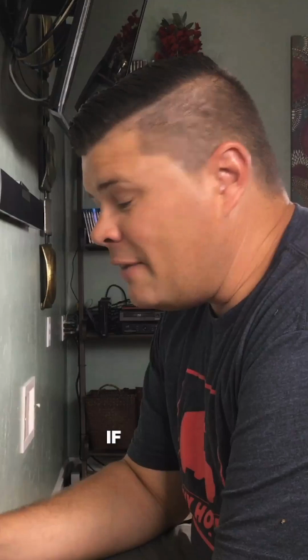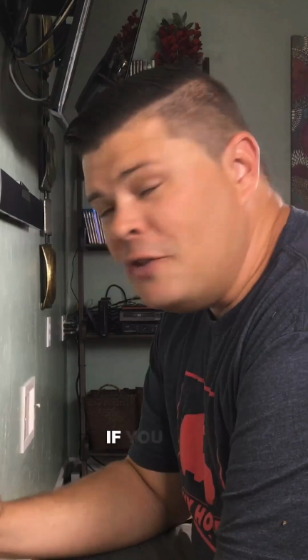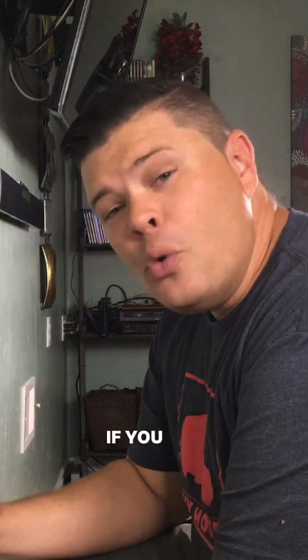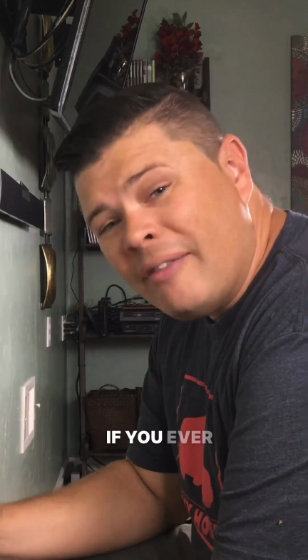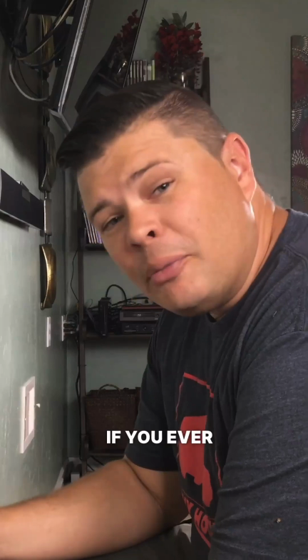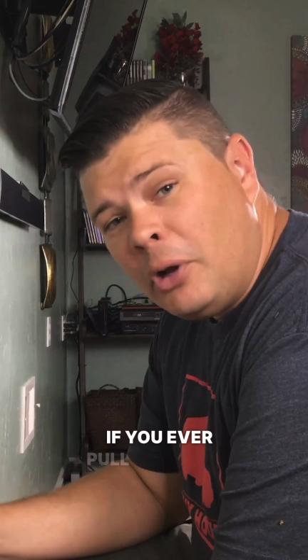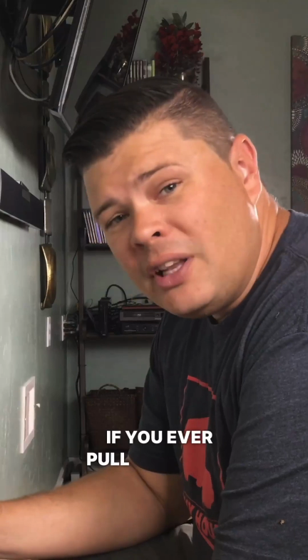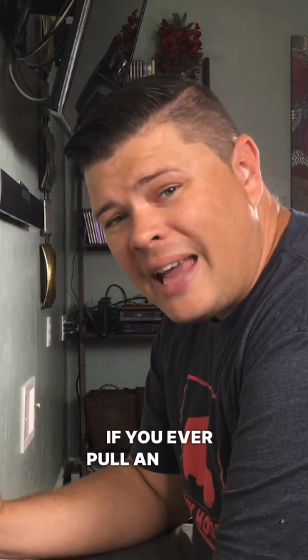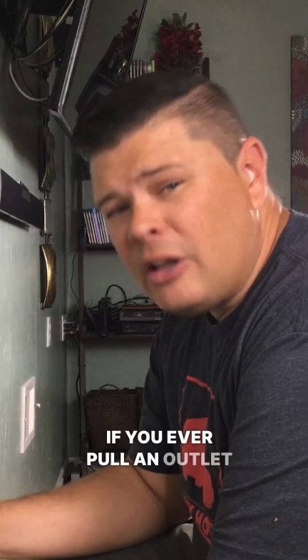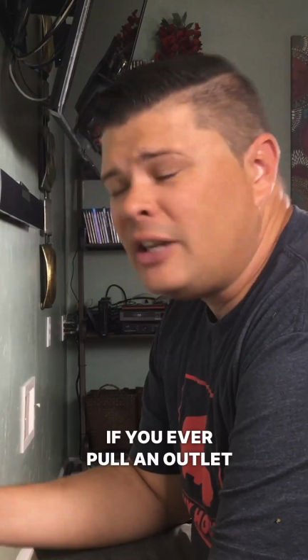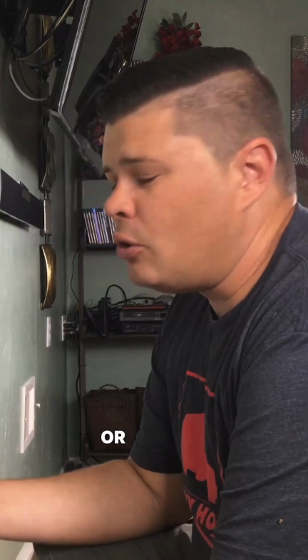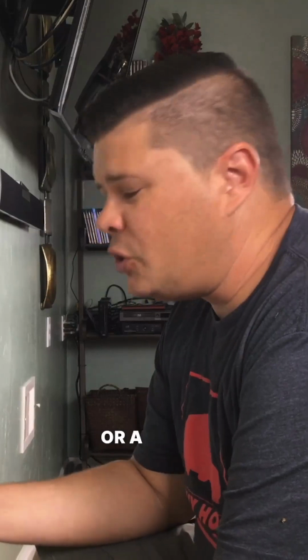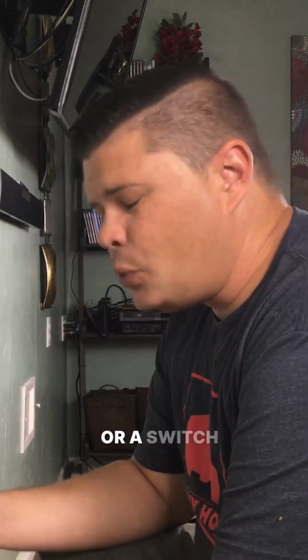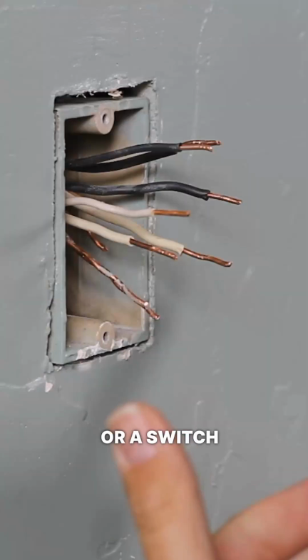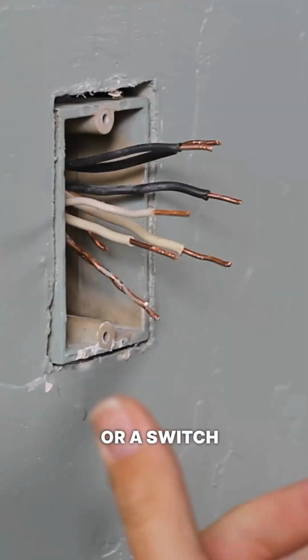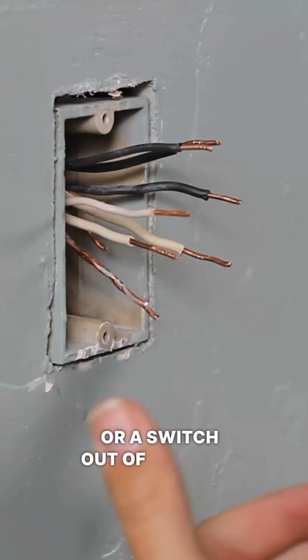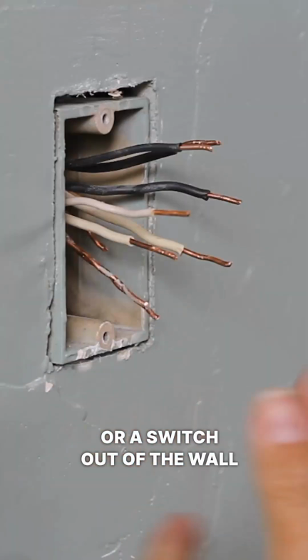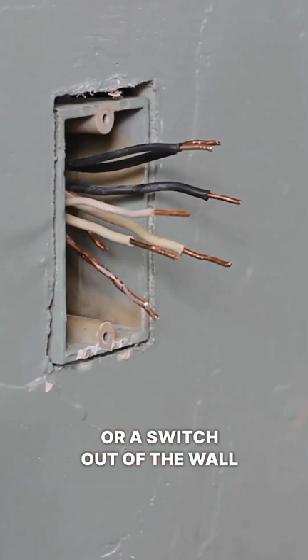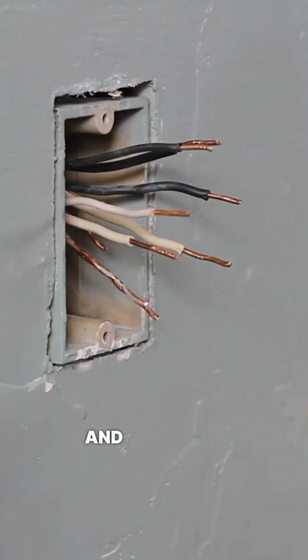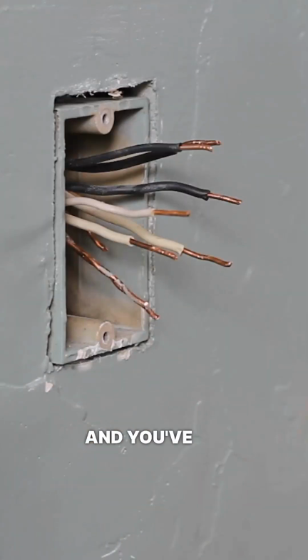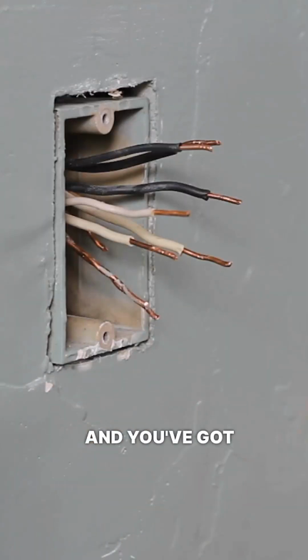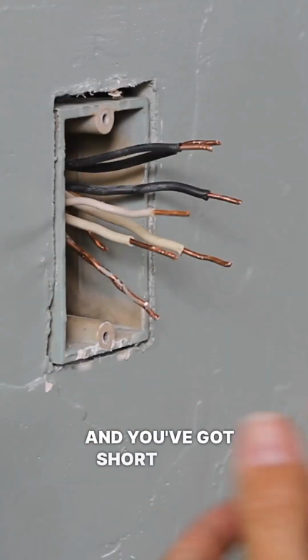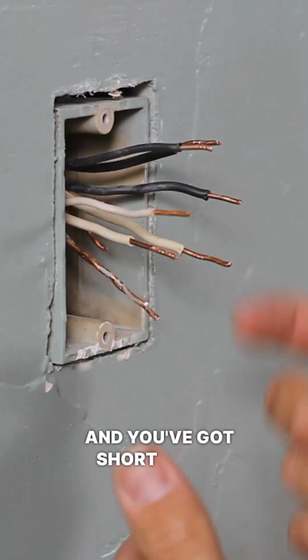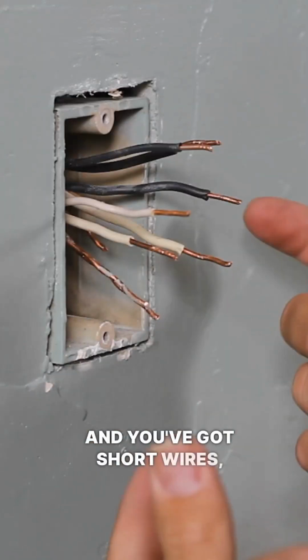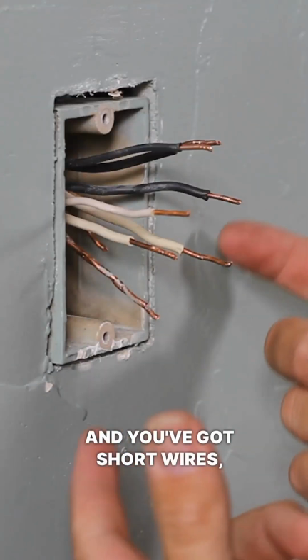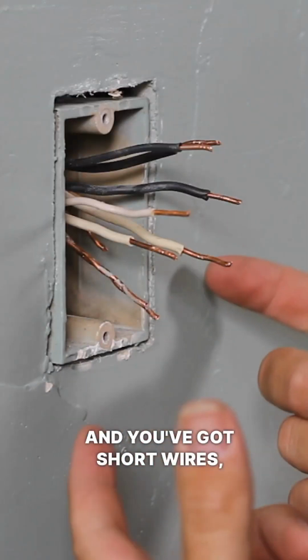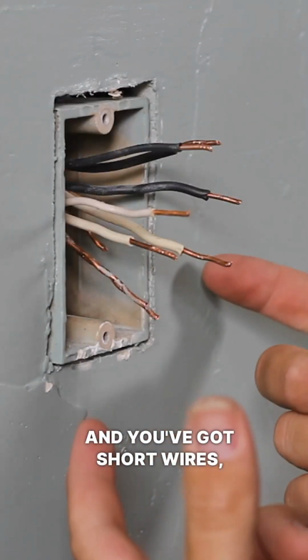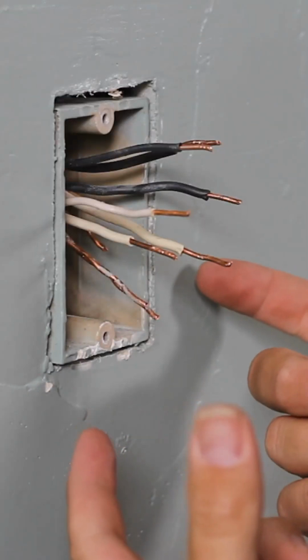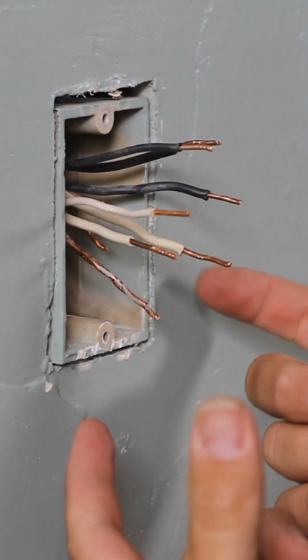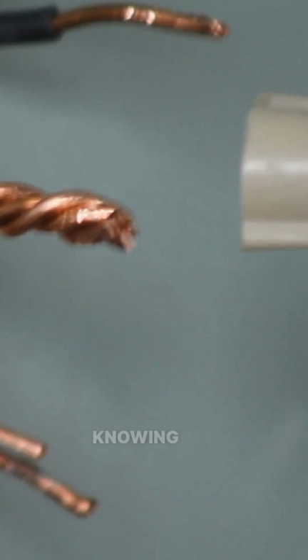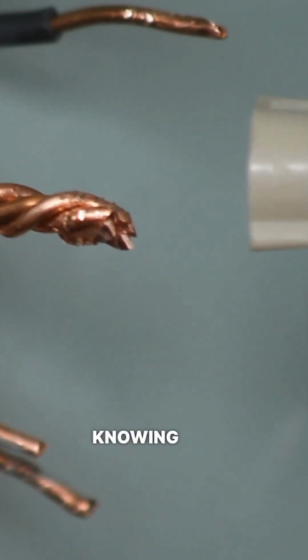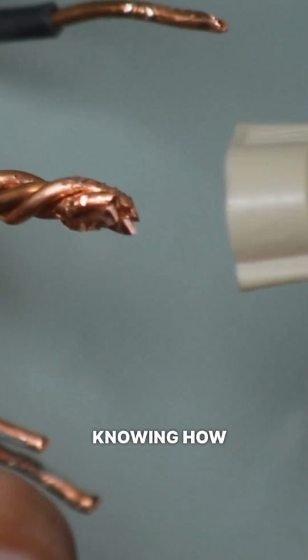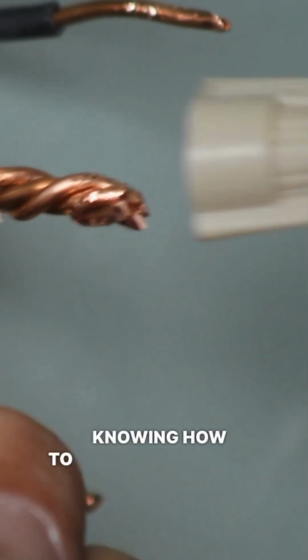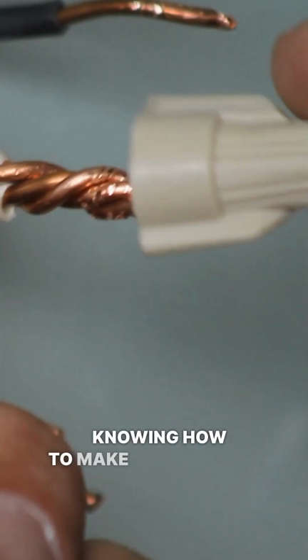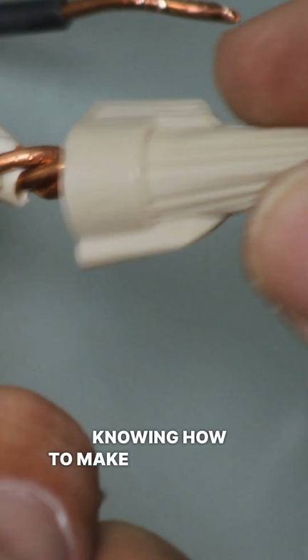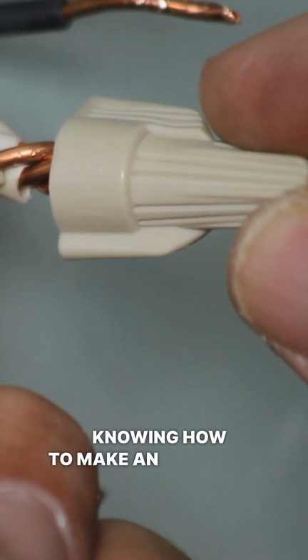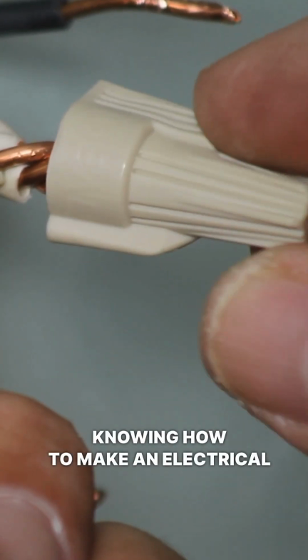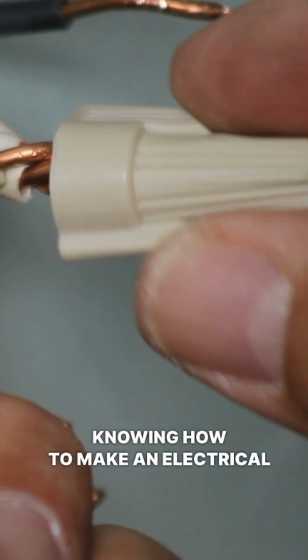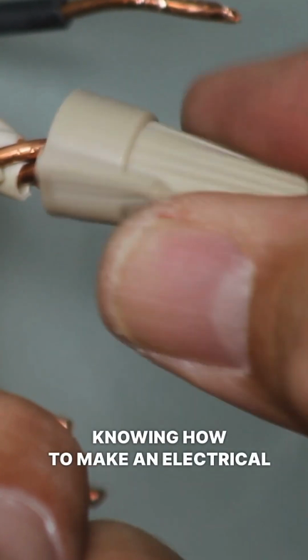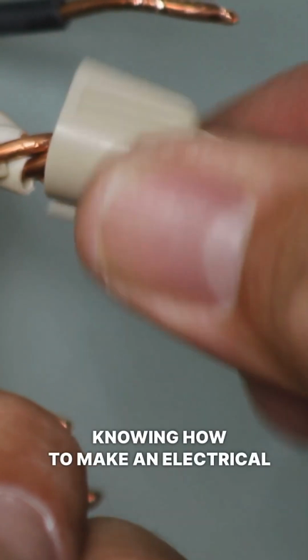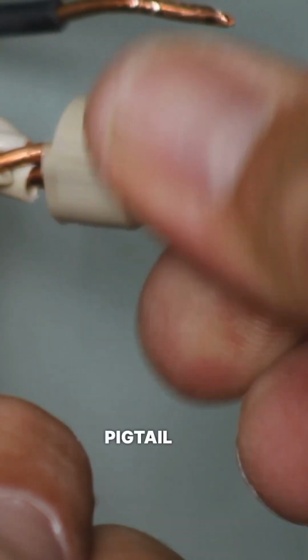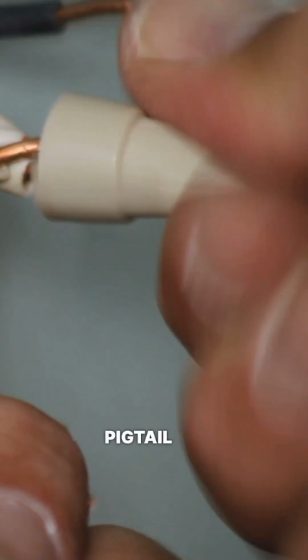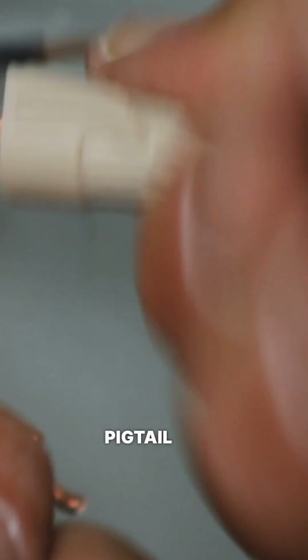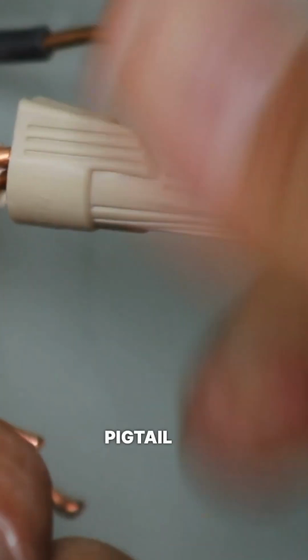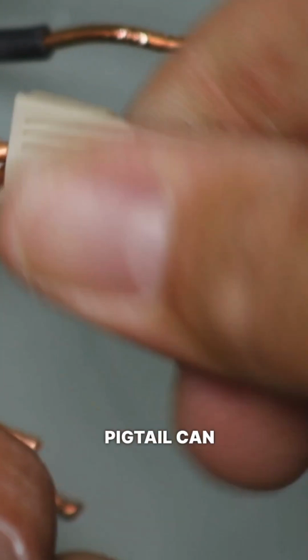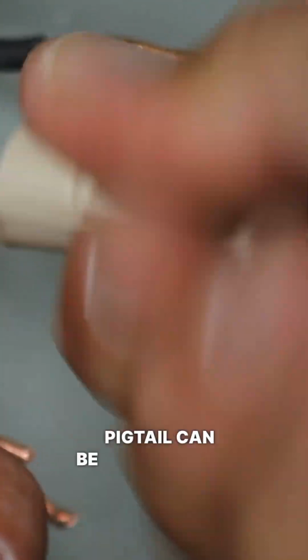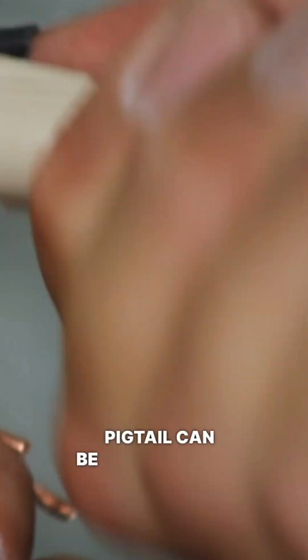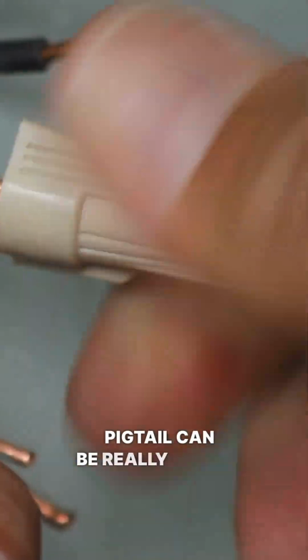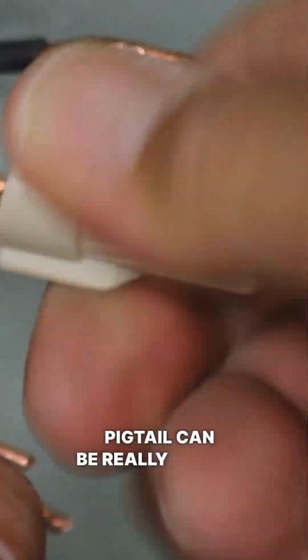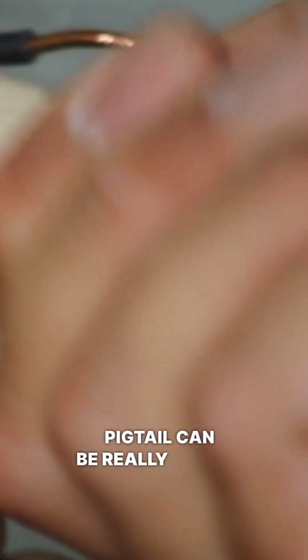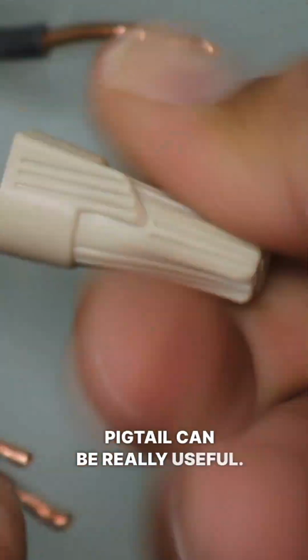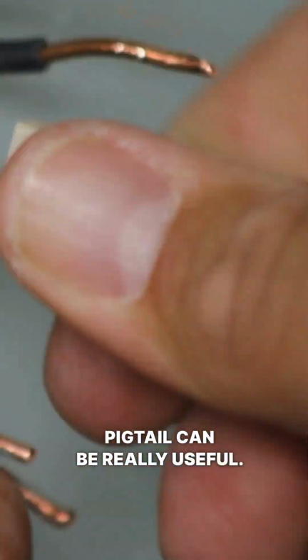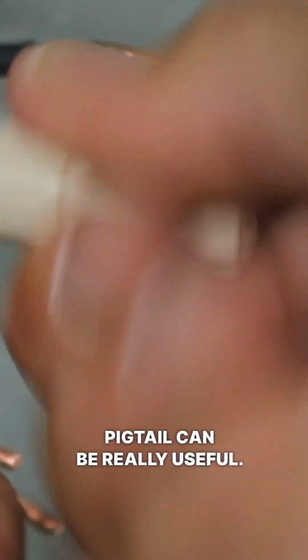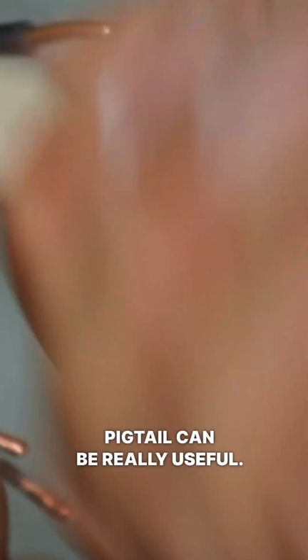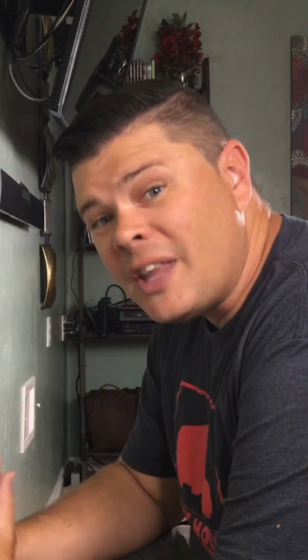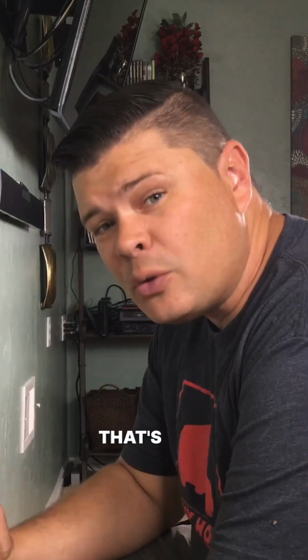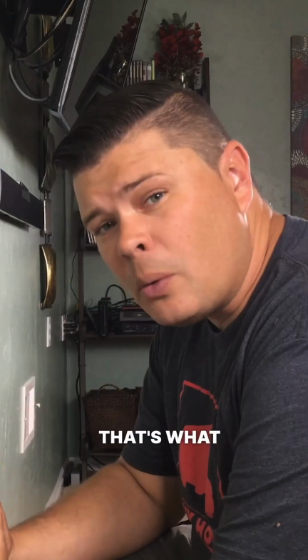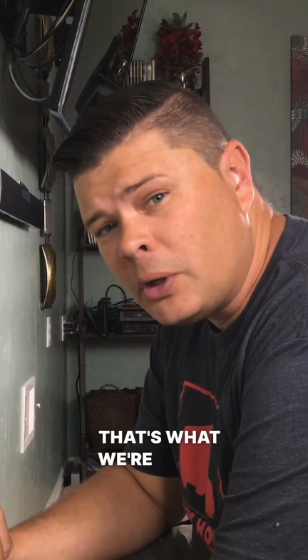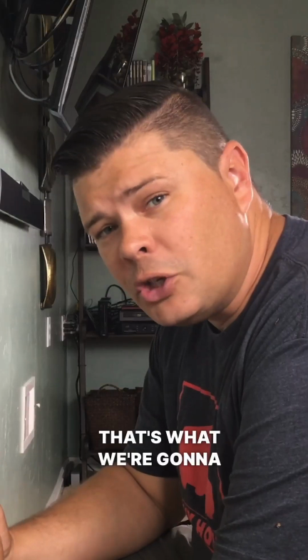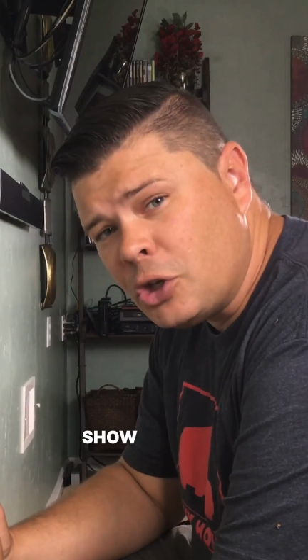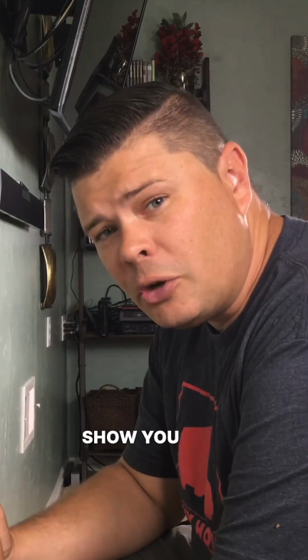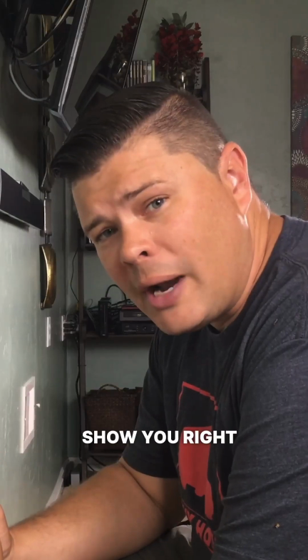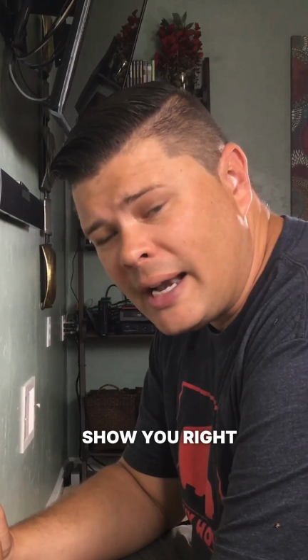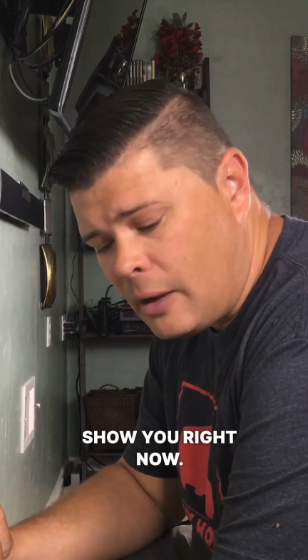If you ever pull an outlet or a switch out of the wall and you've got short wires, knowing how to make an electrical pigtail can be really useful. That's what we're going to show you right now.